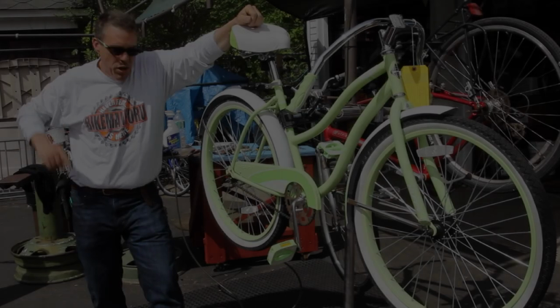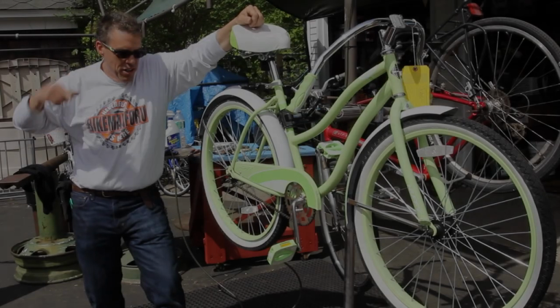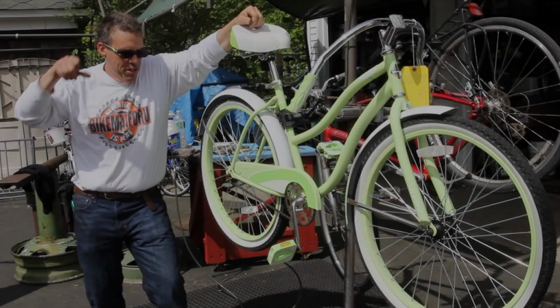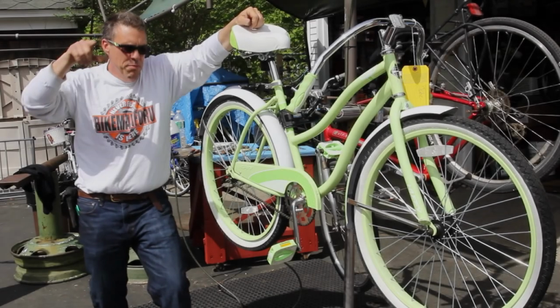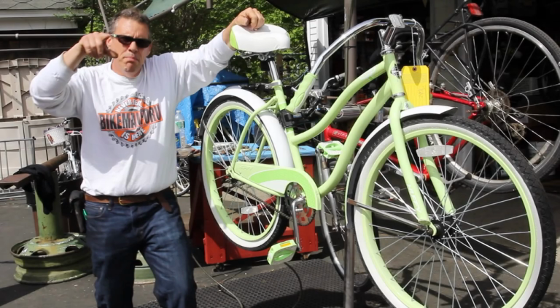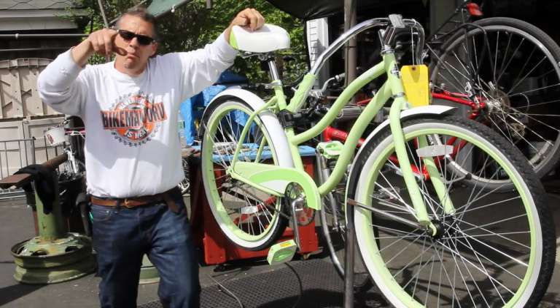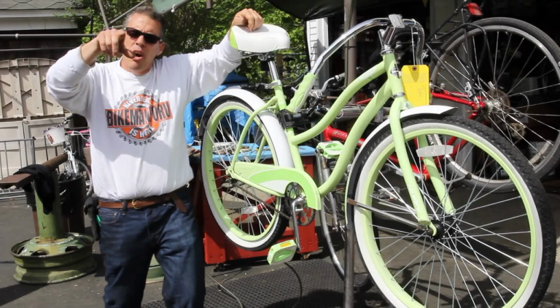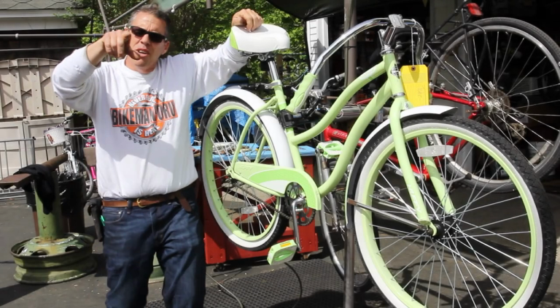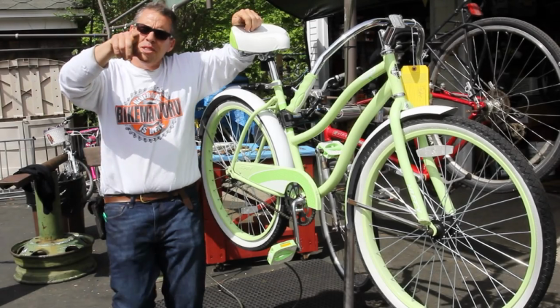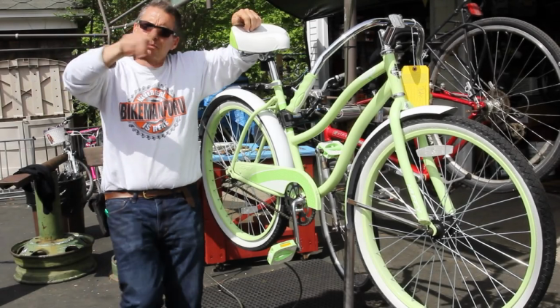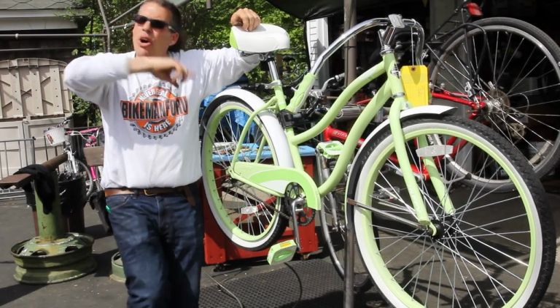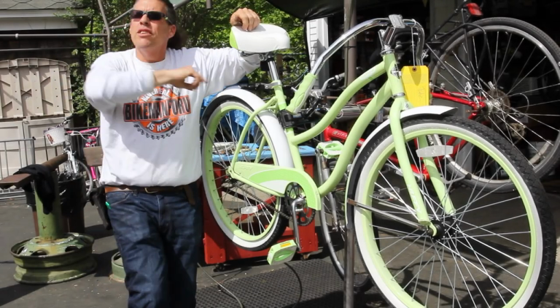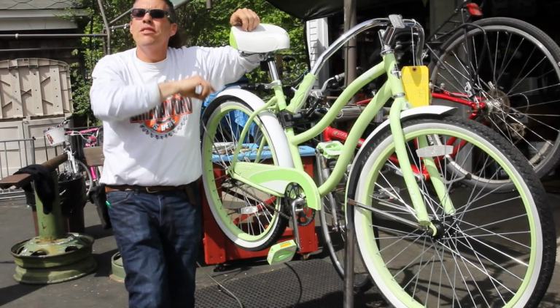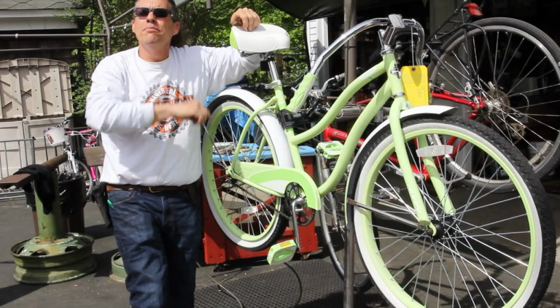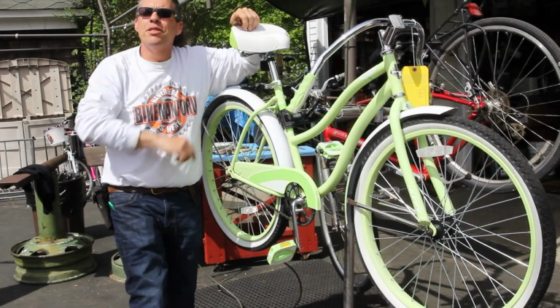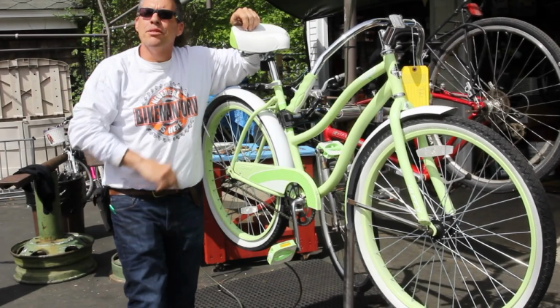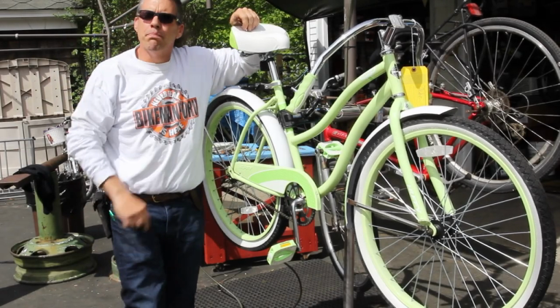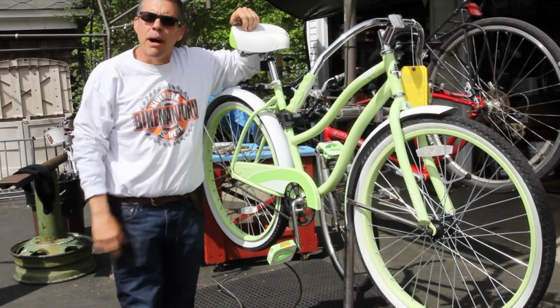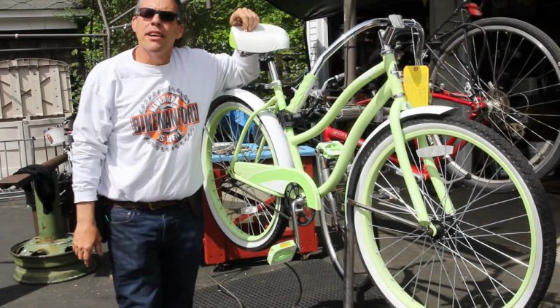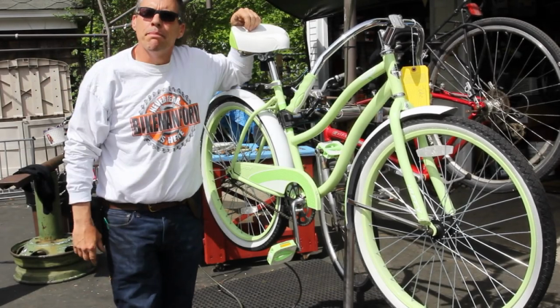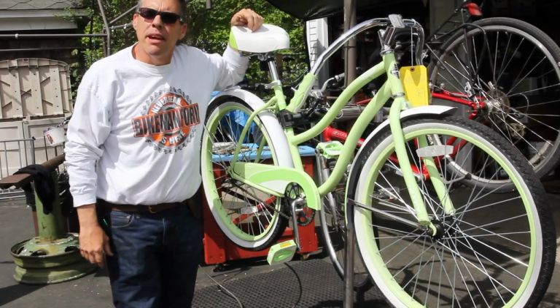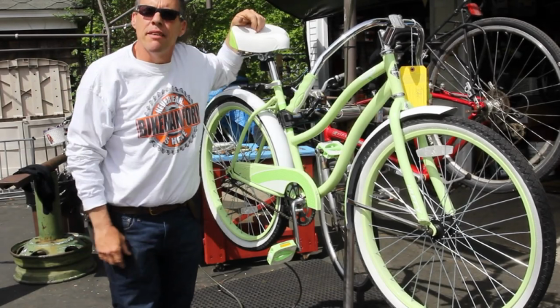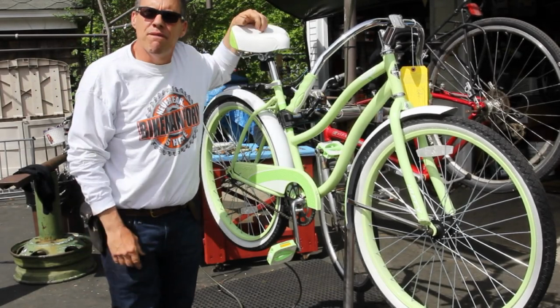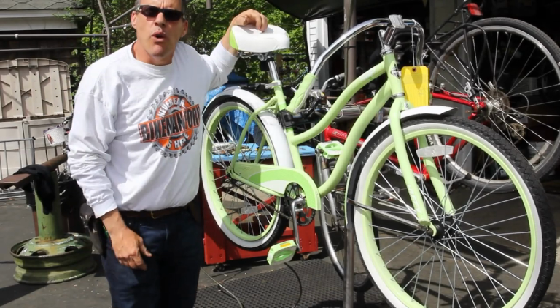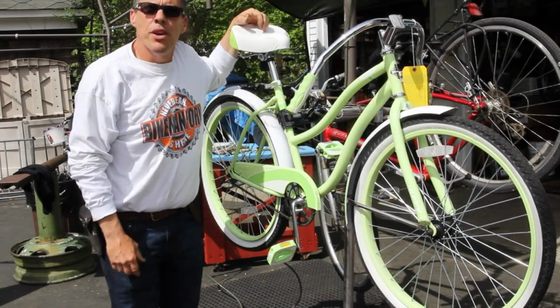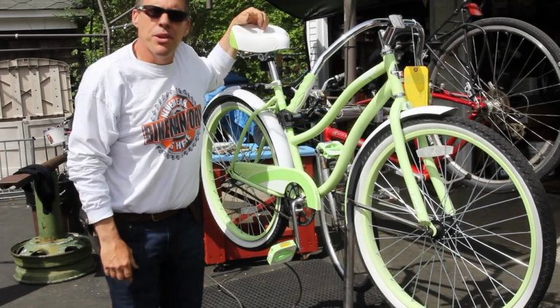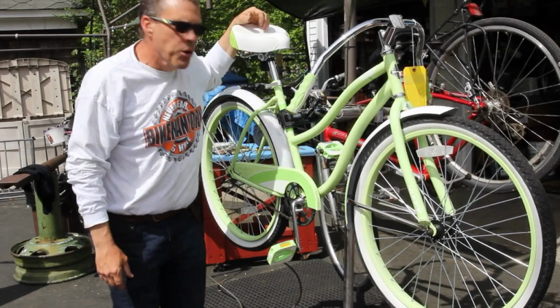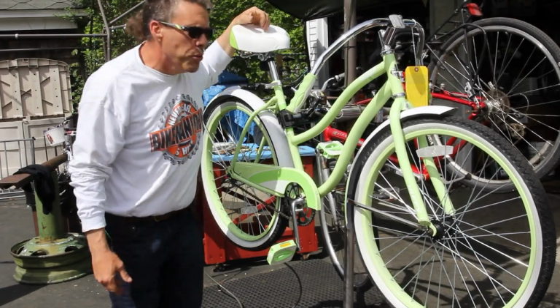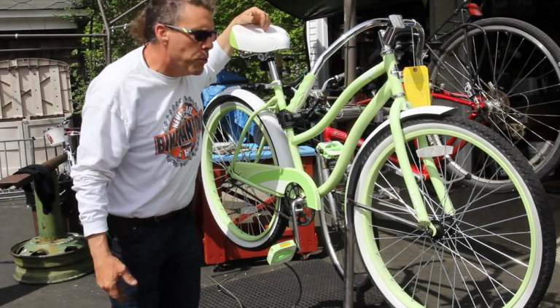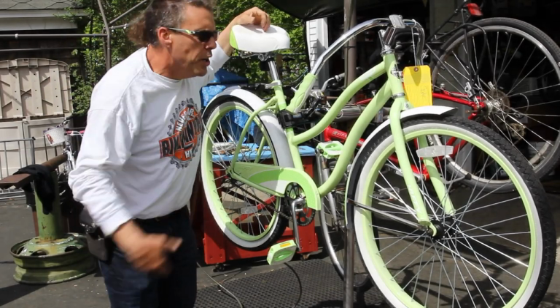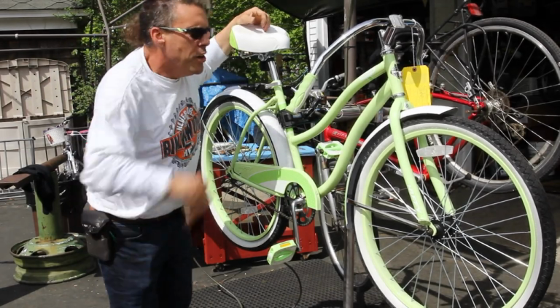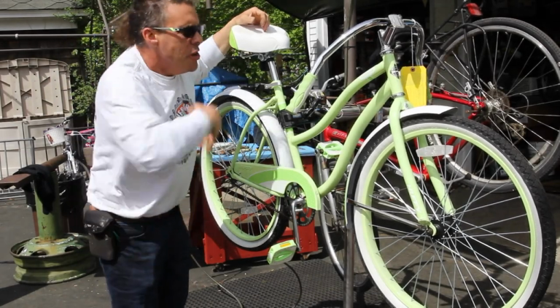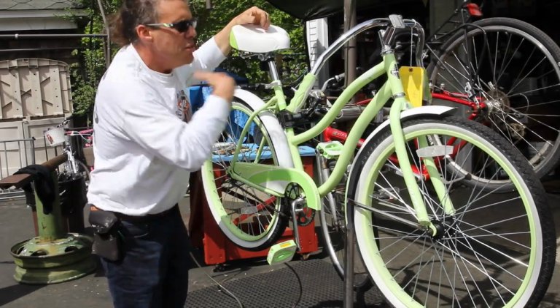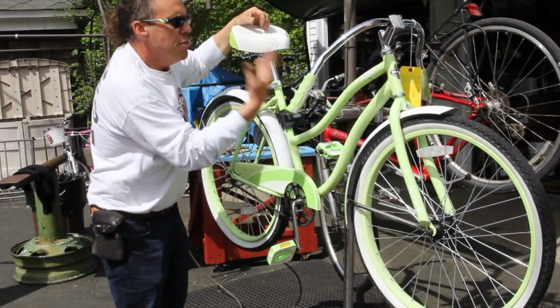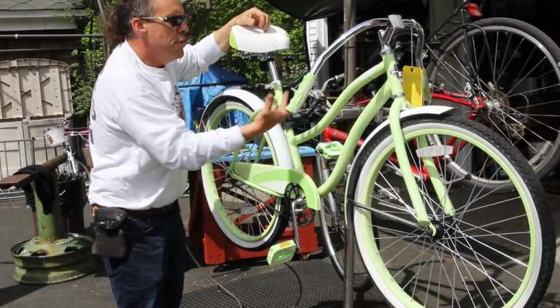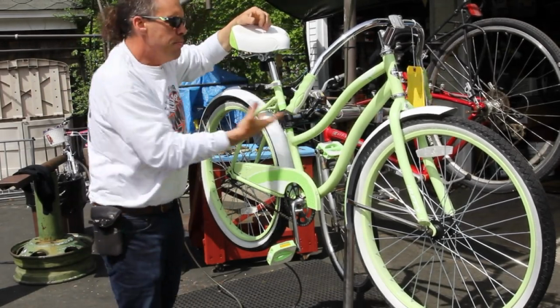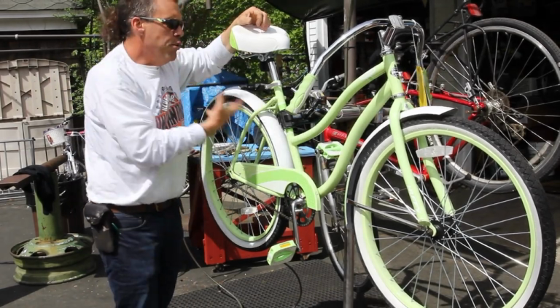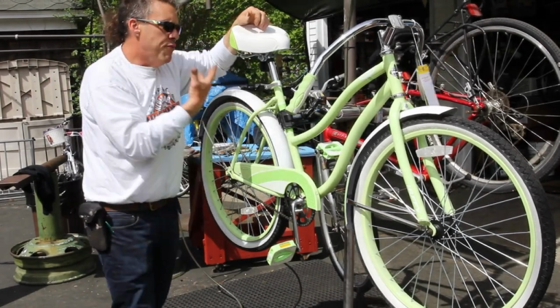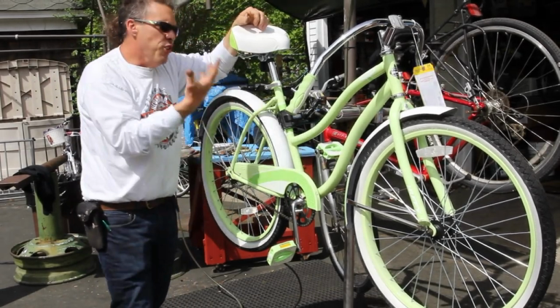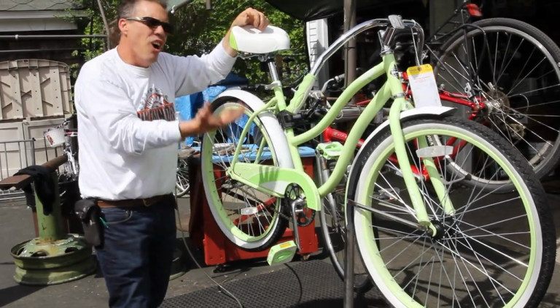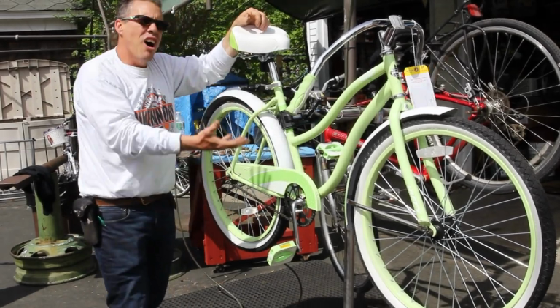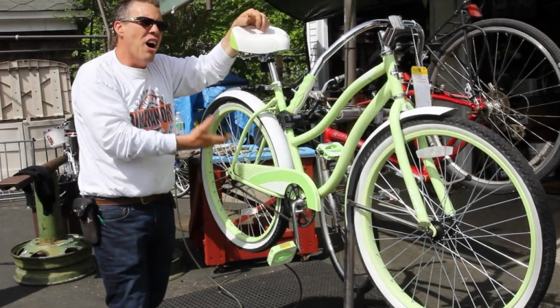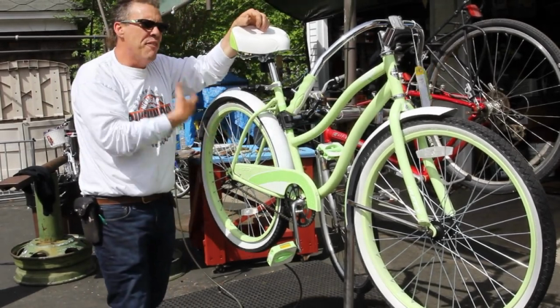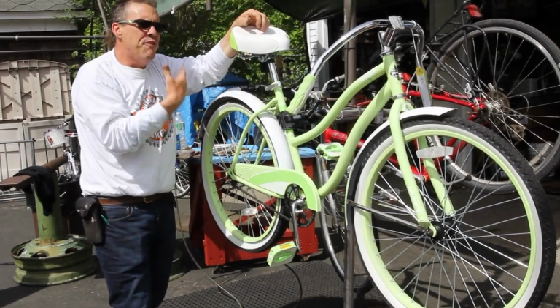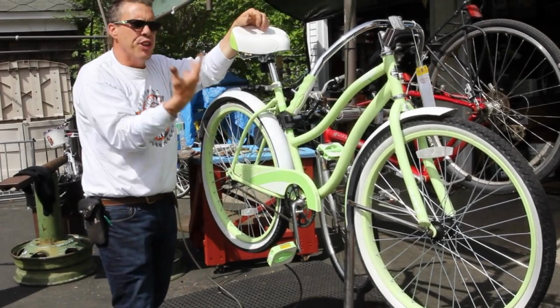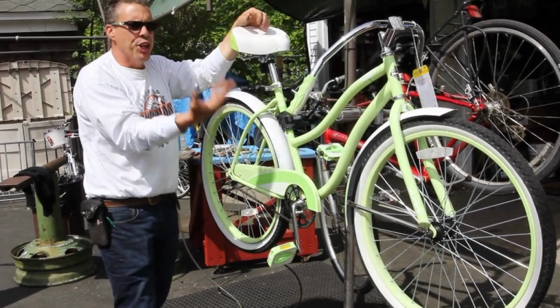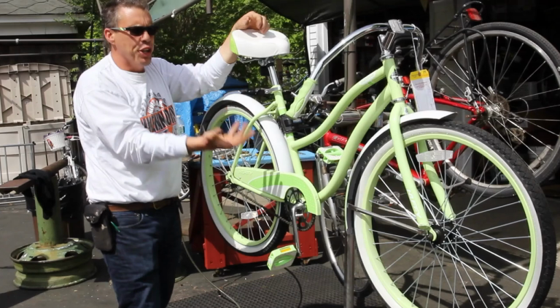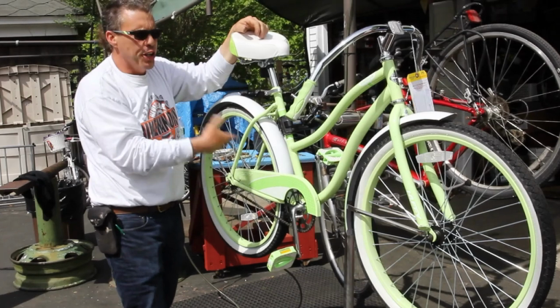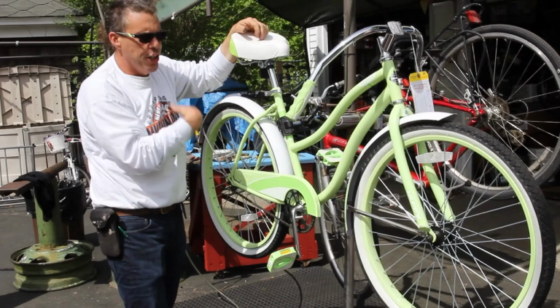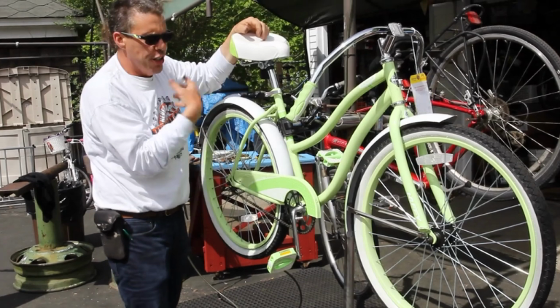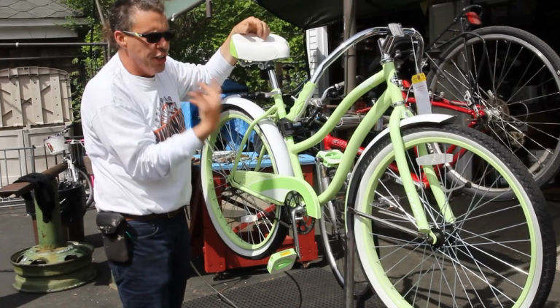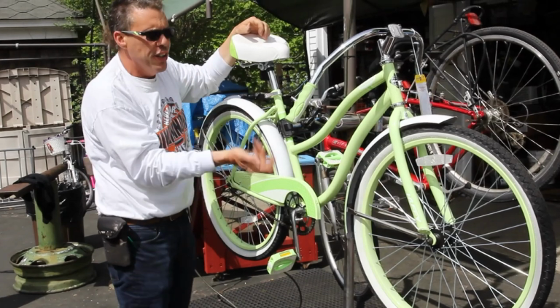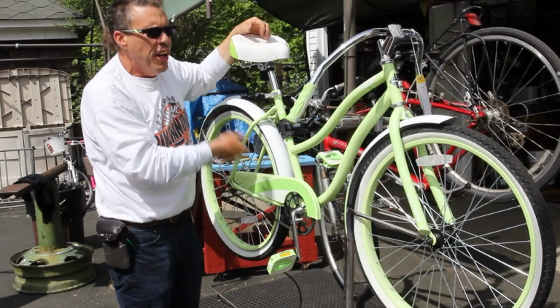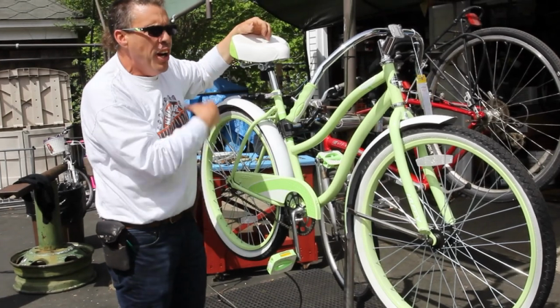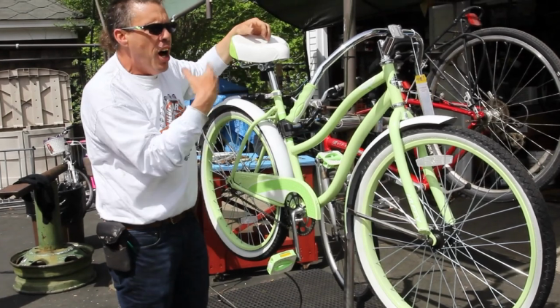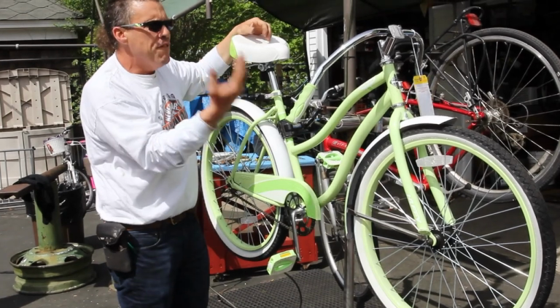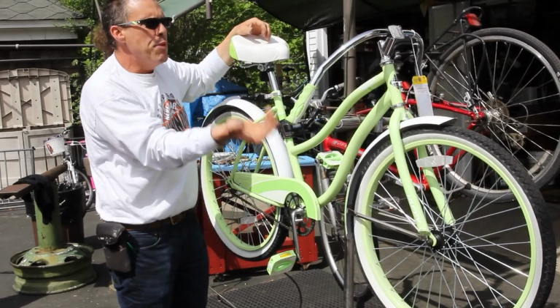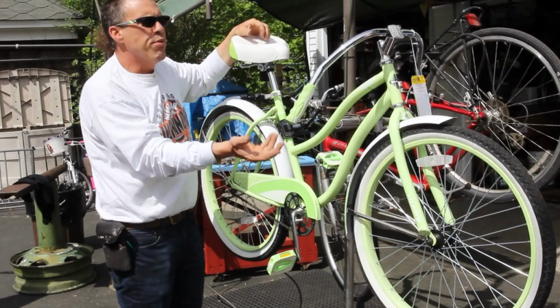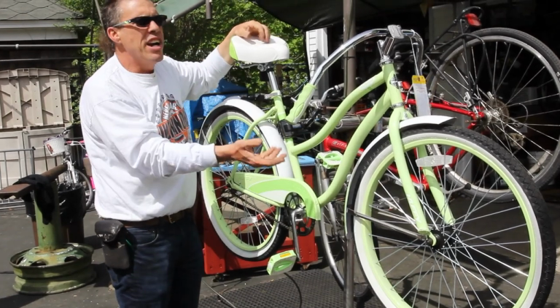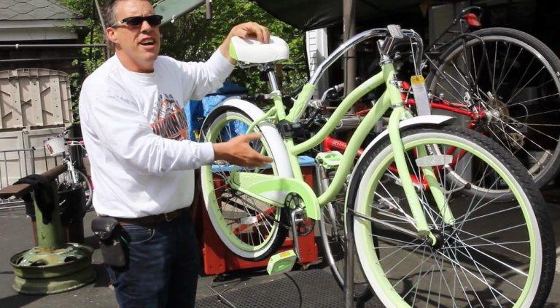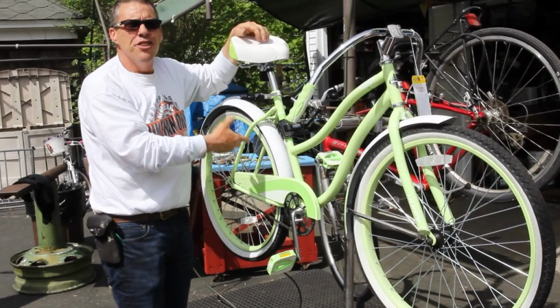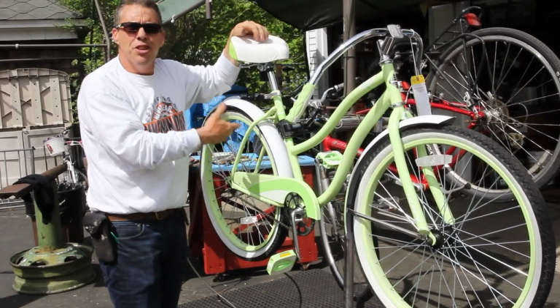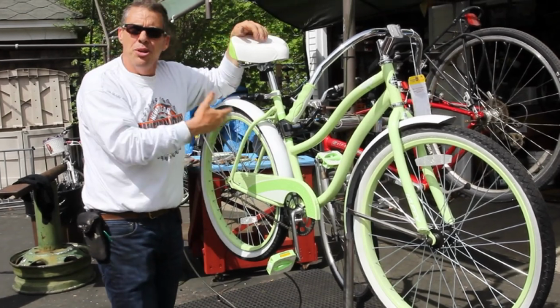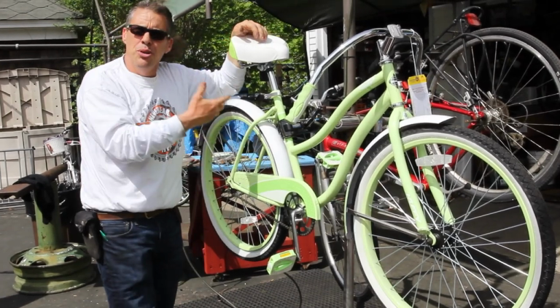Welcome to the Bike Man 4U. We're doing a beautiful Huffy — Huffy brand new.